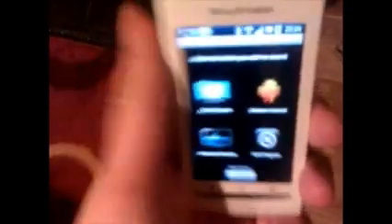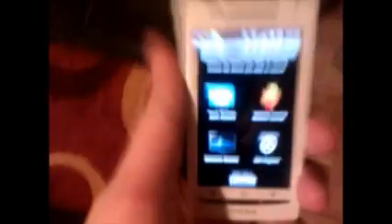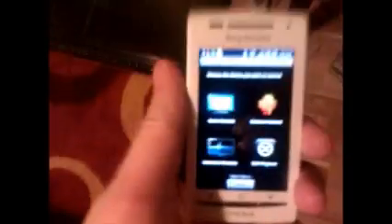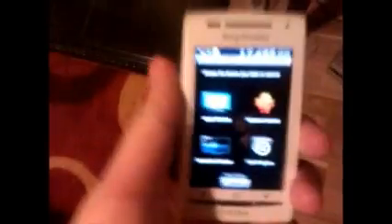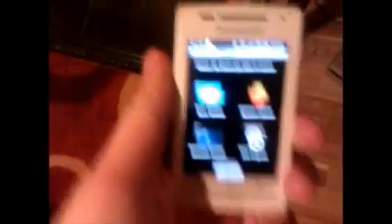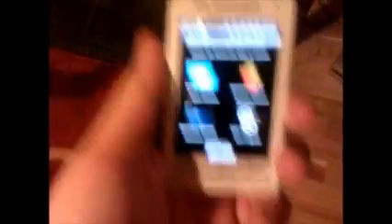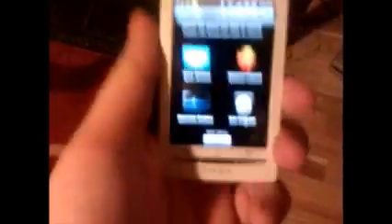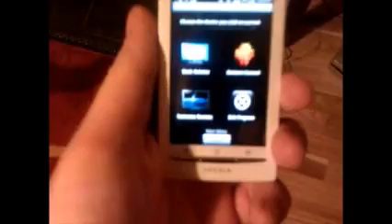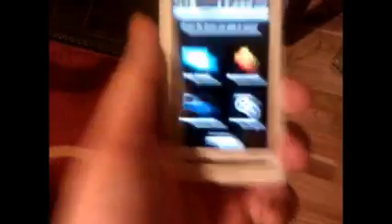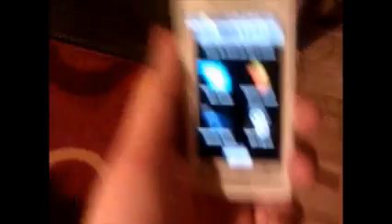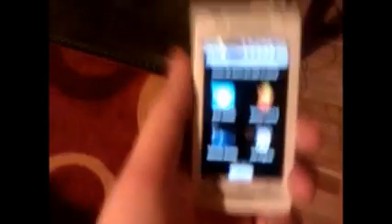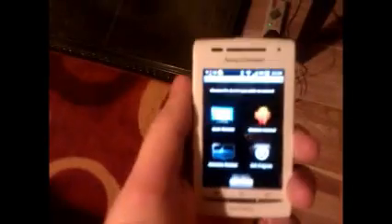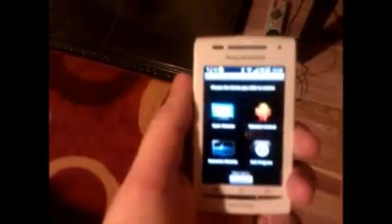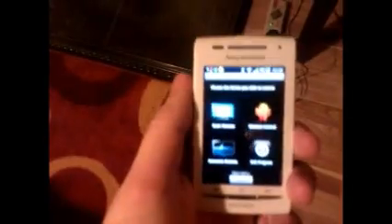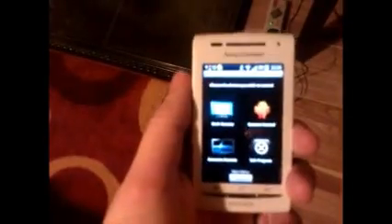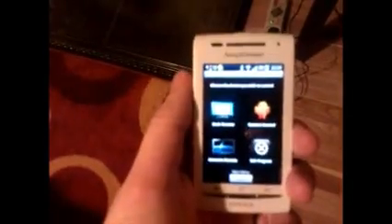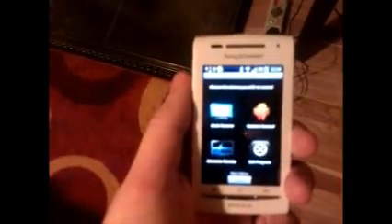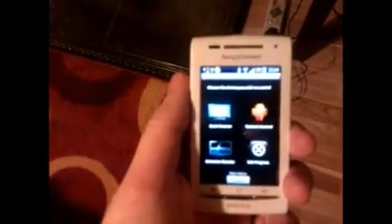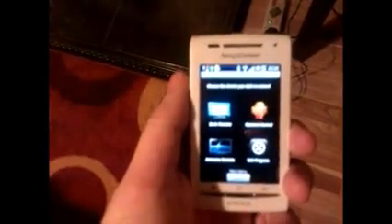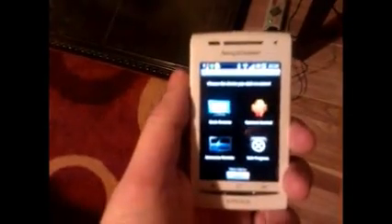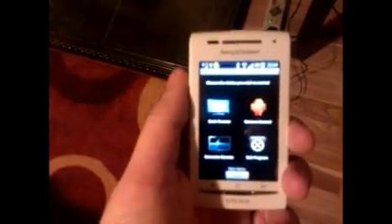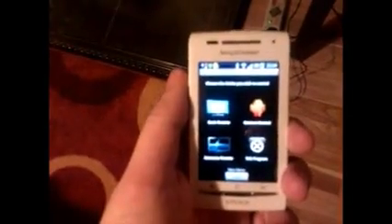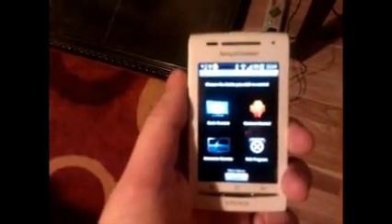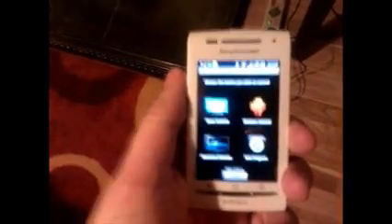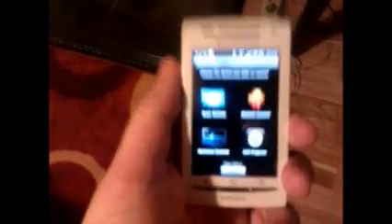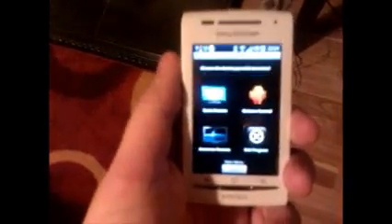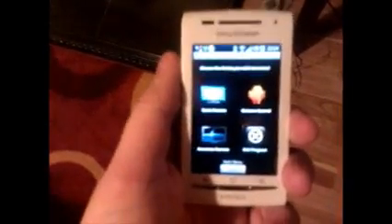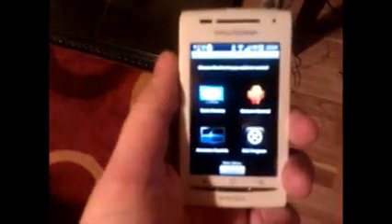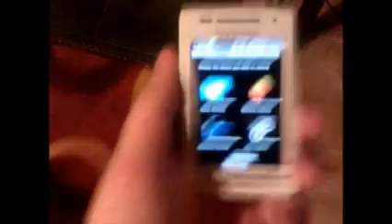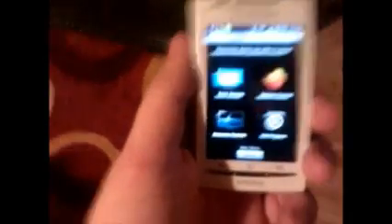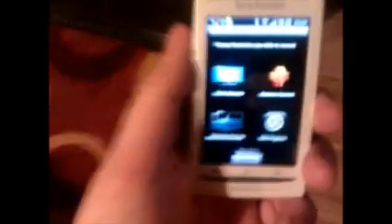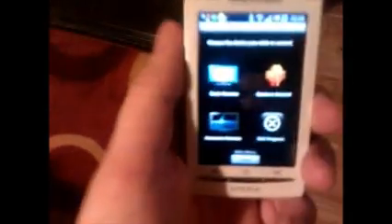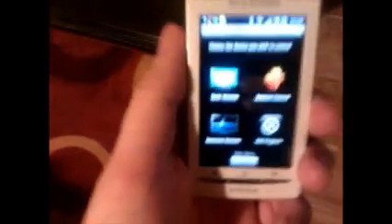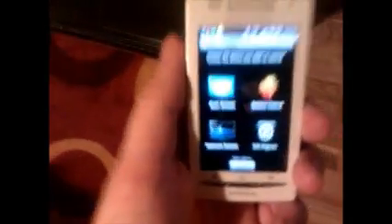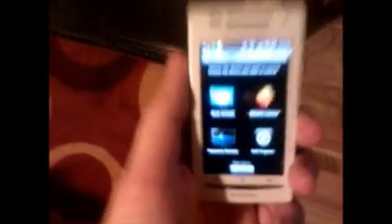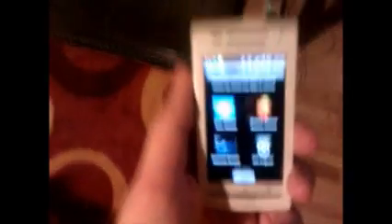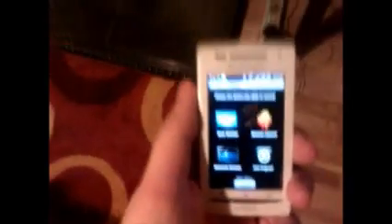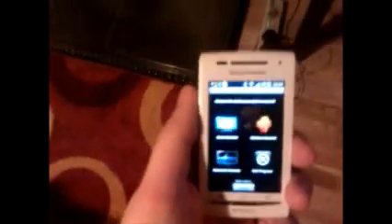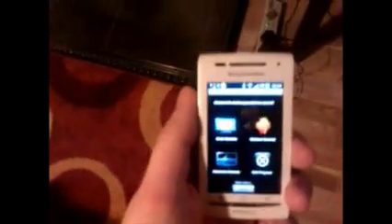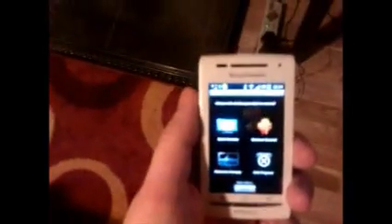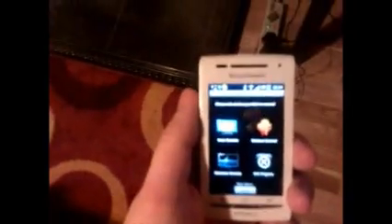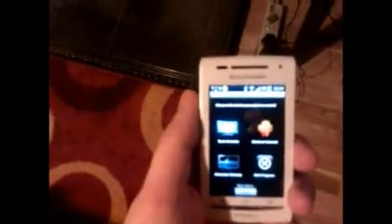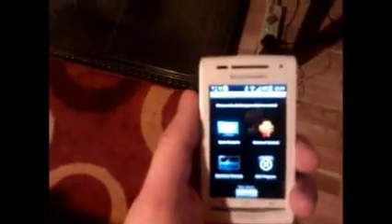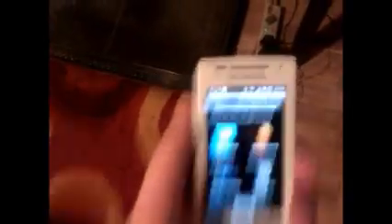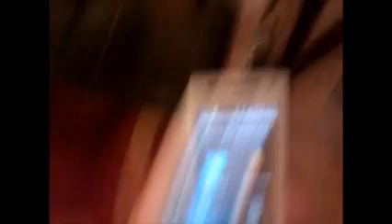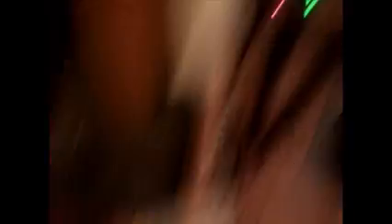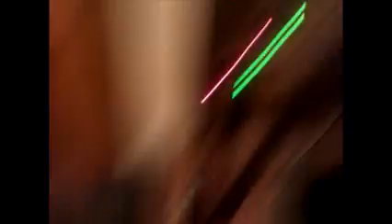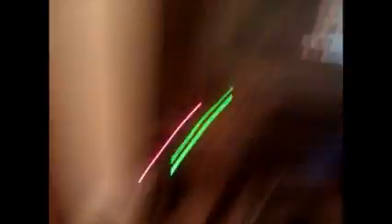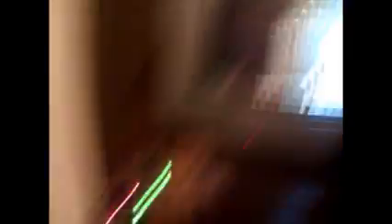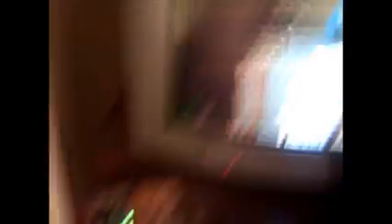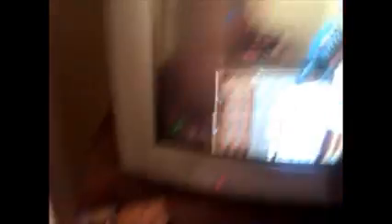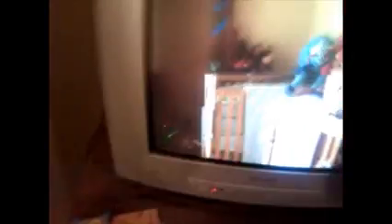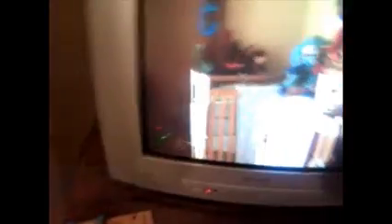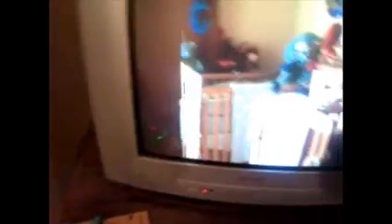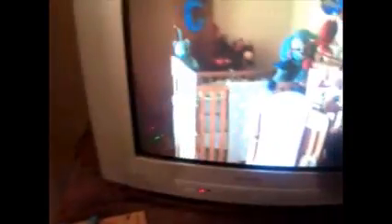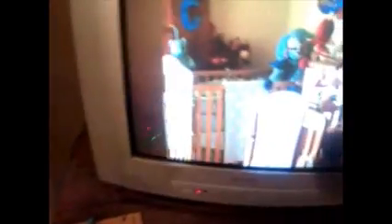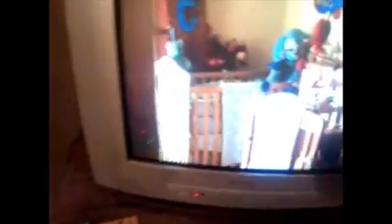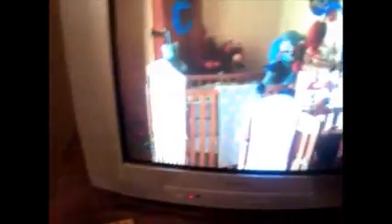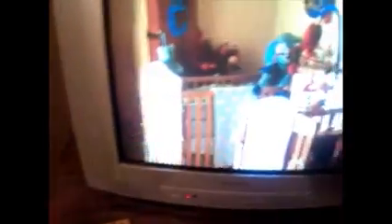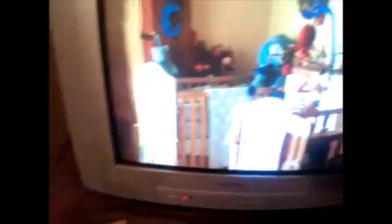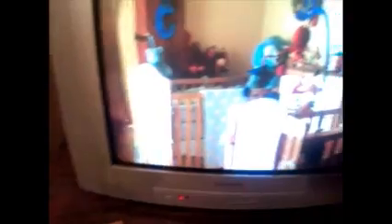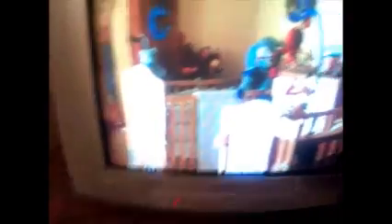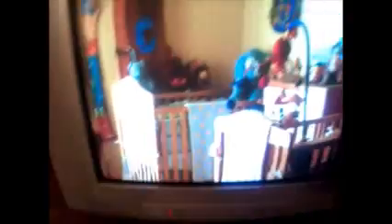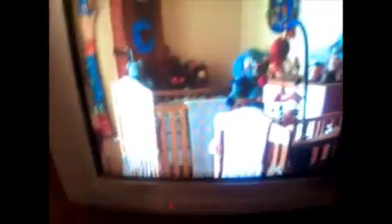My final year project is a universal remote control using your Android phone, so you can control the TV.